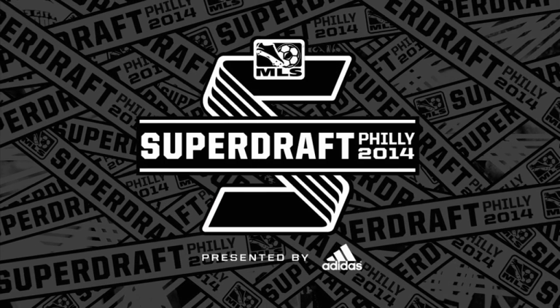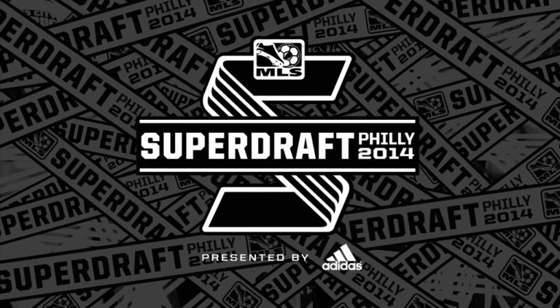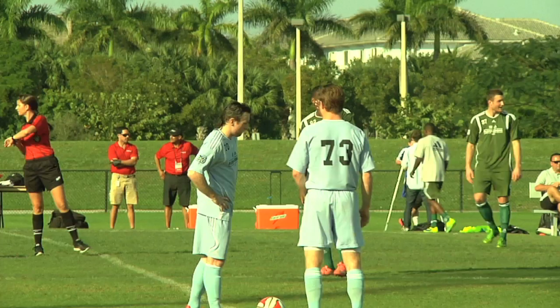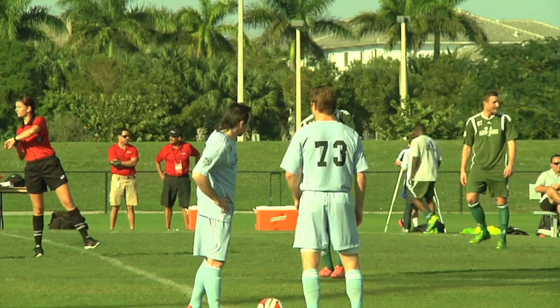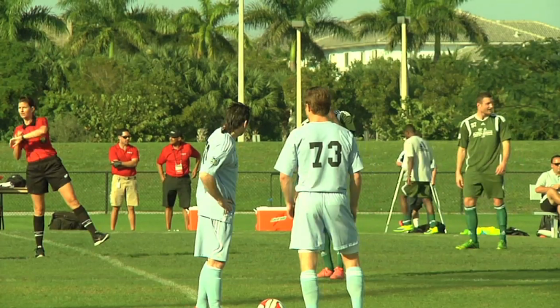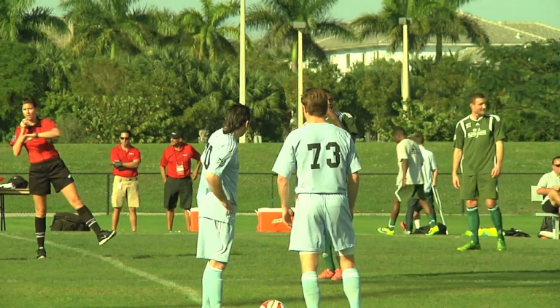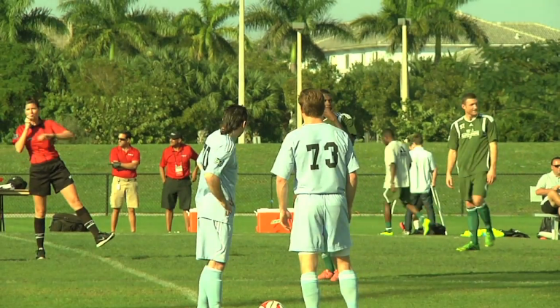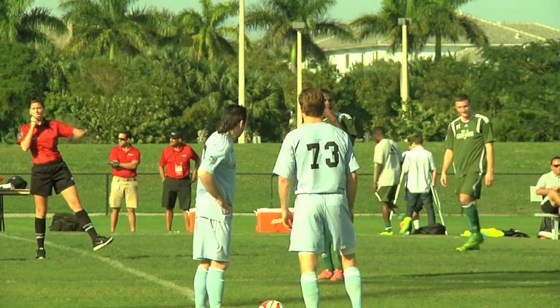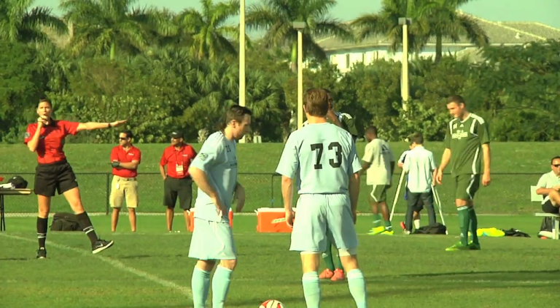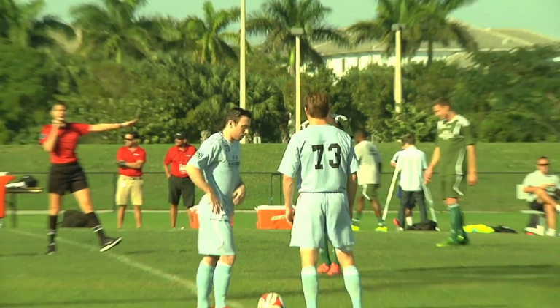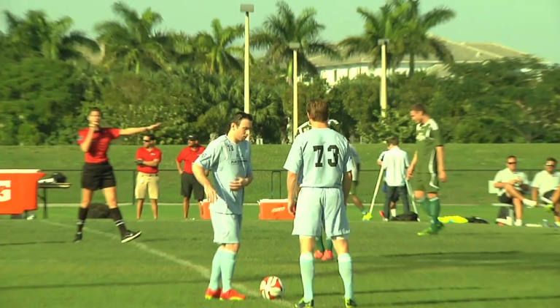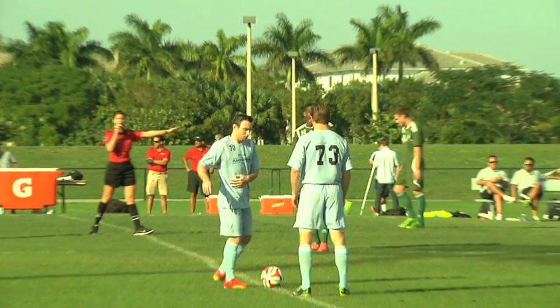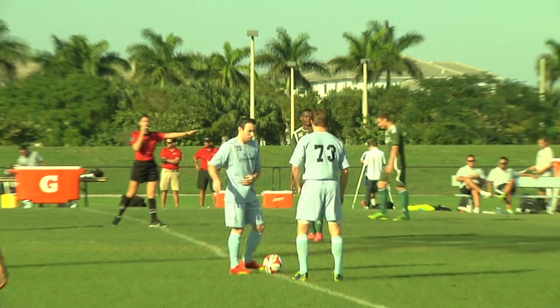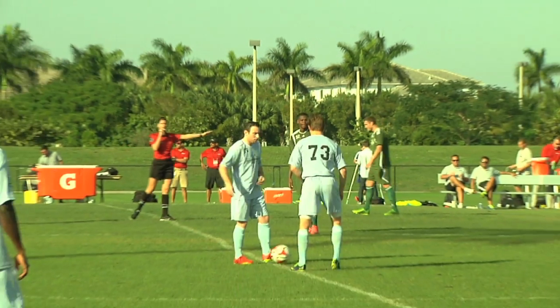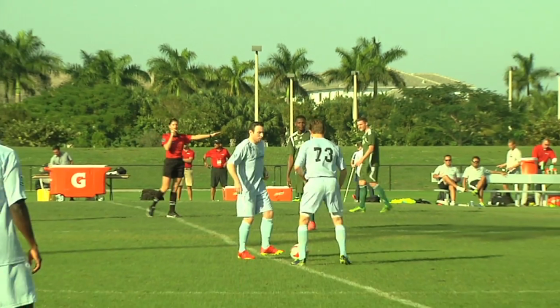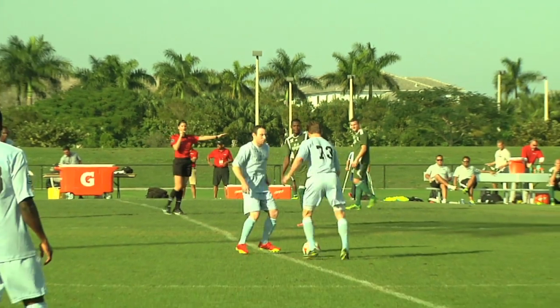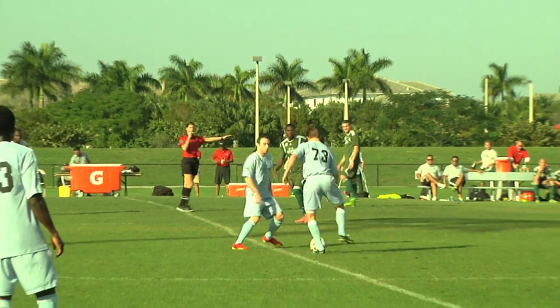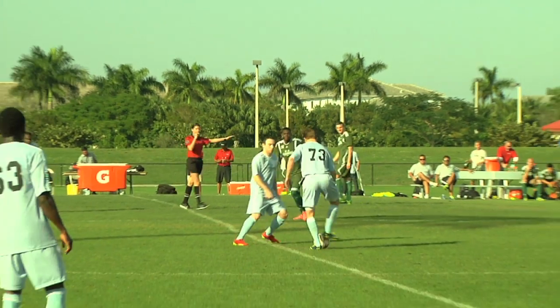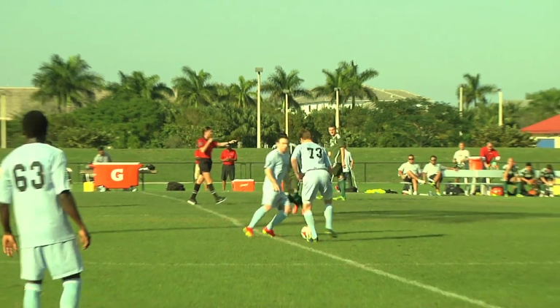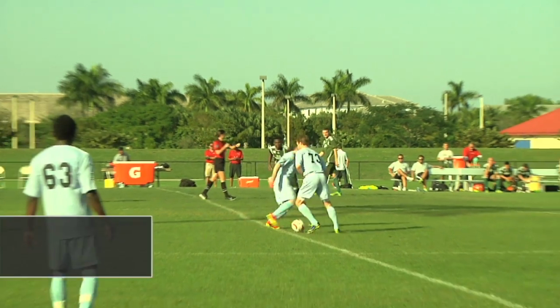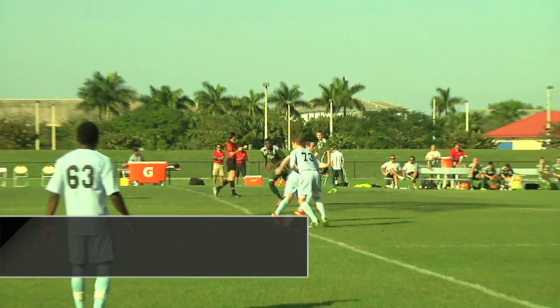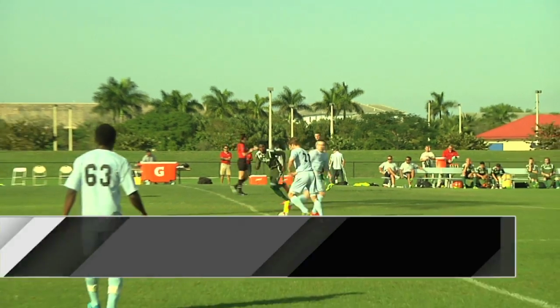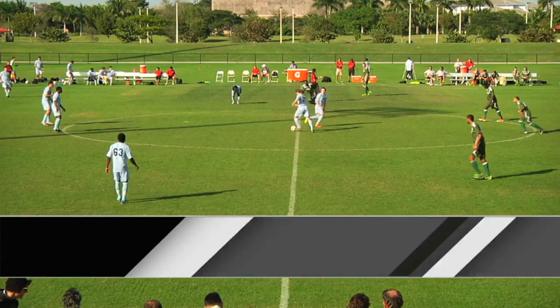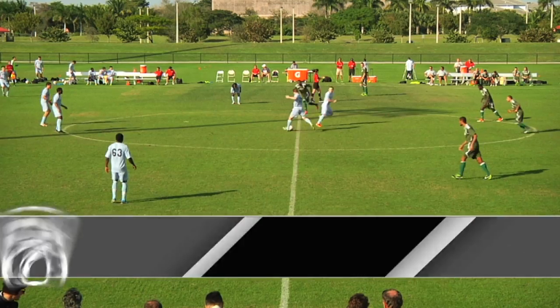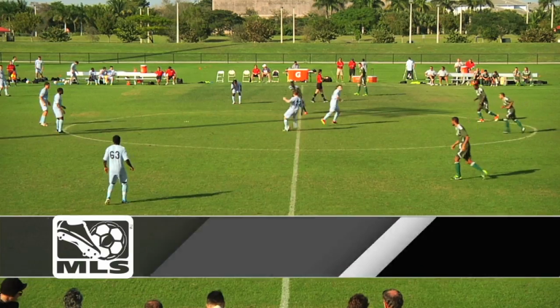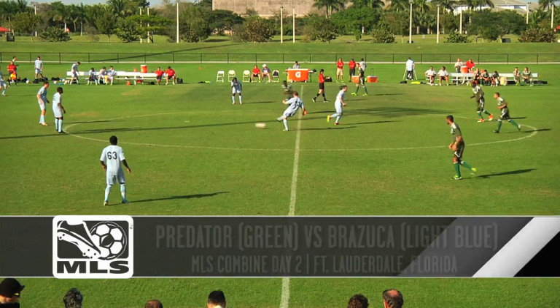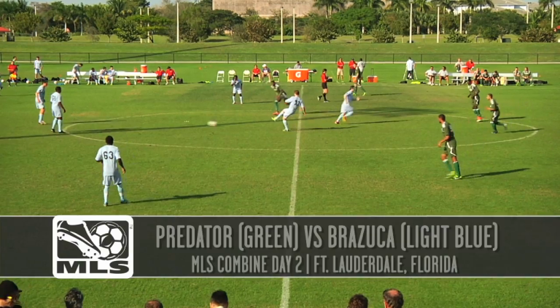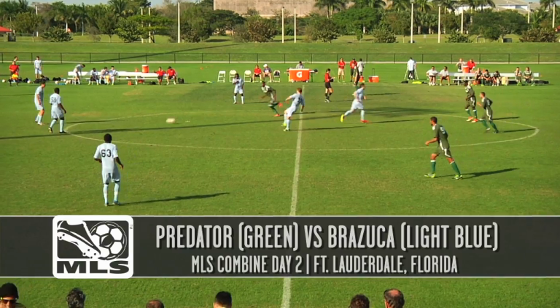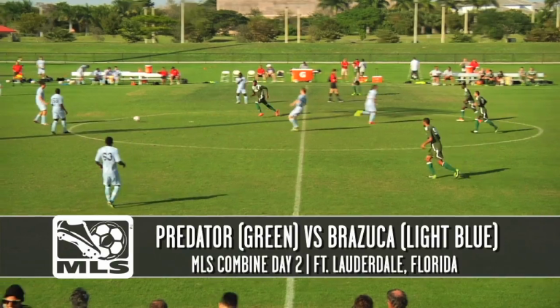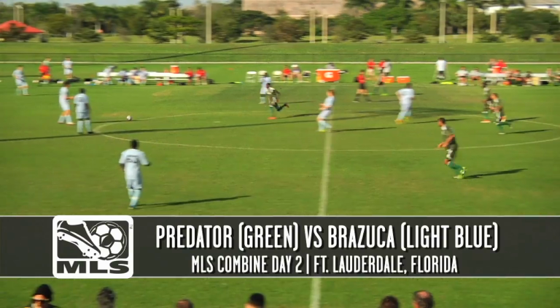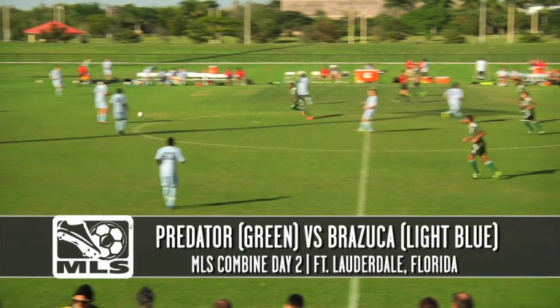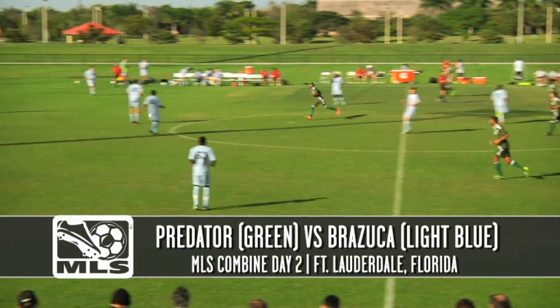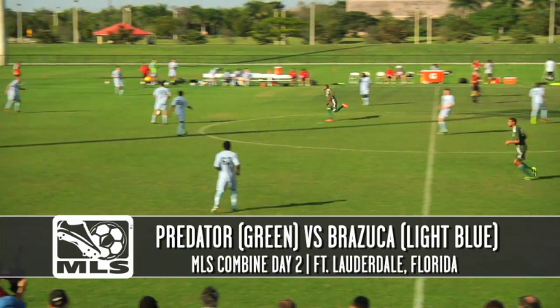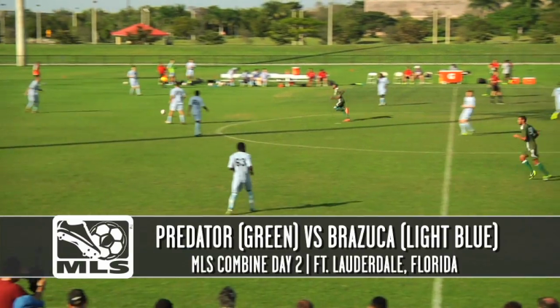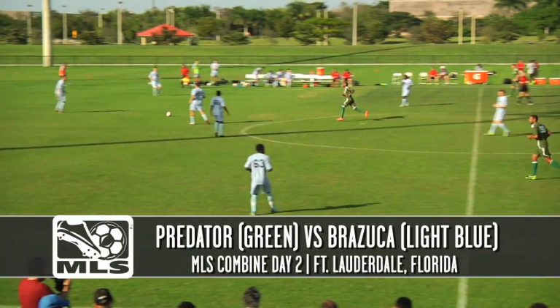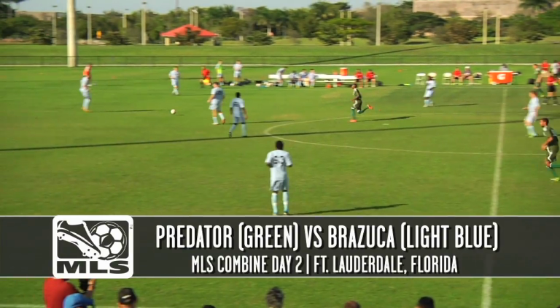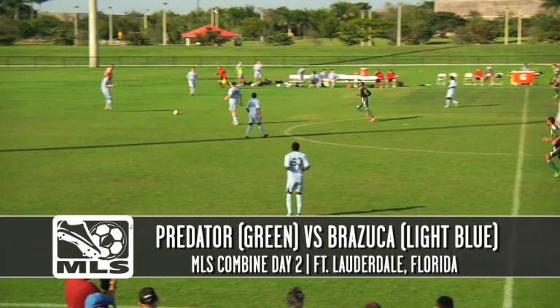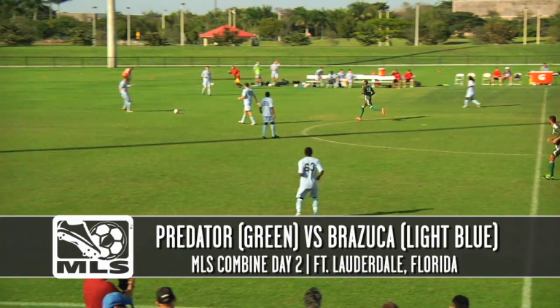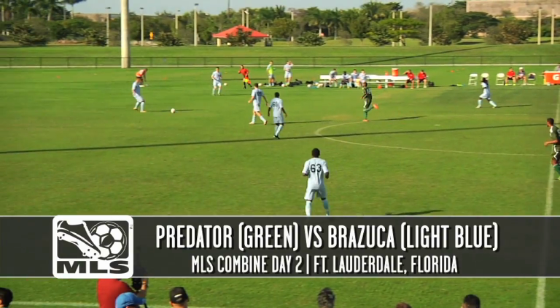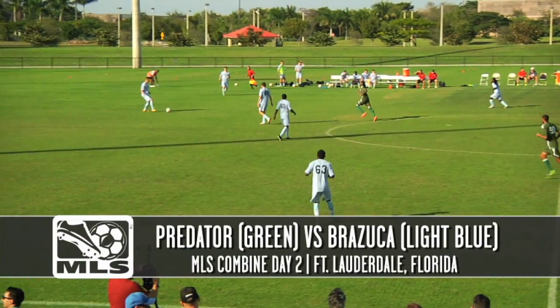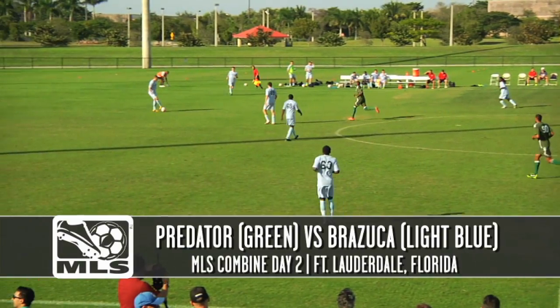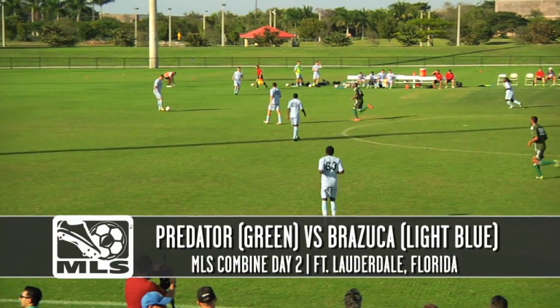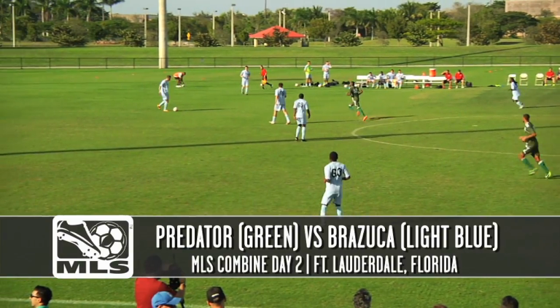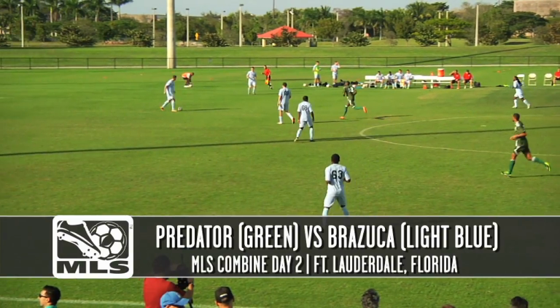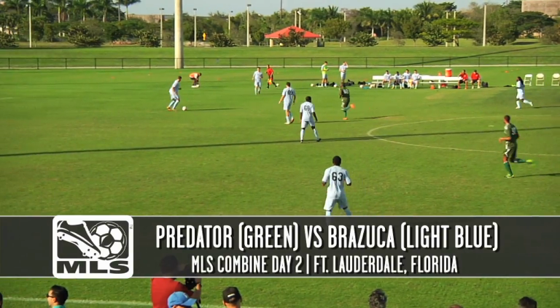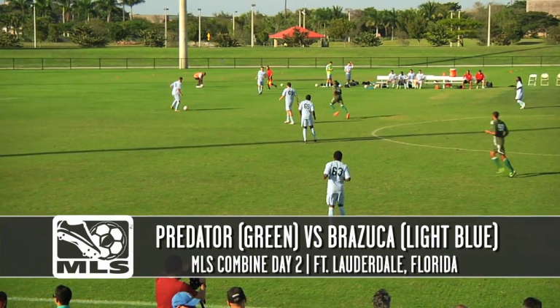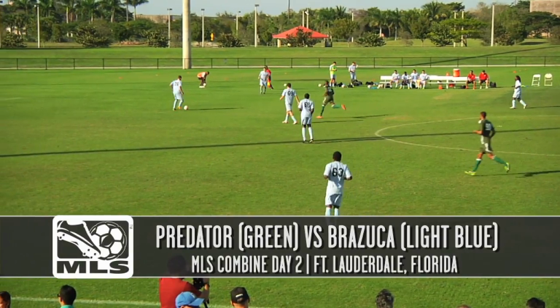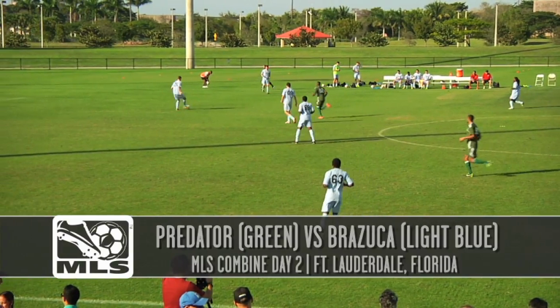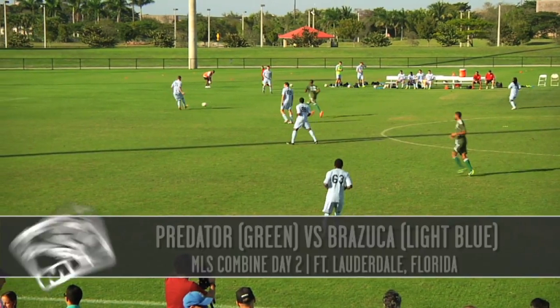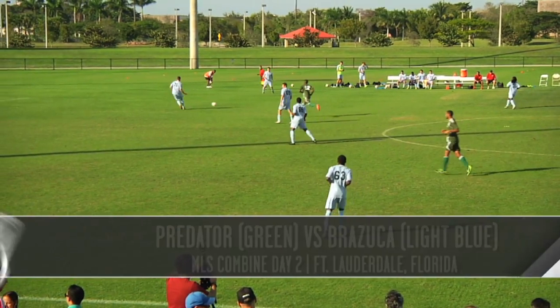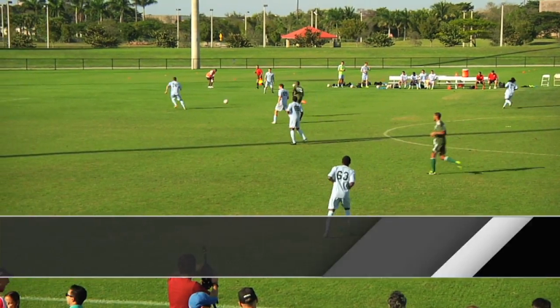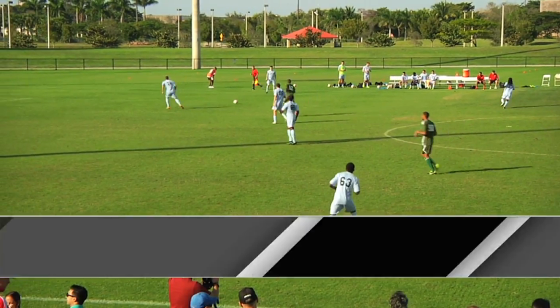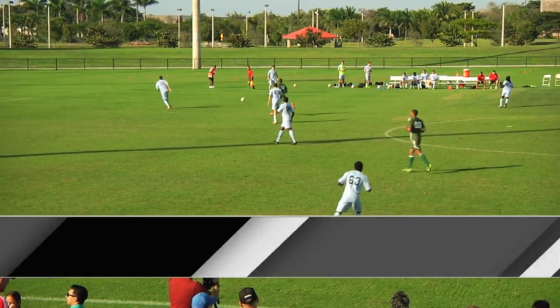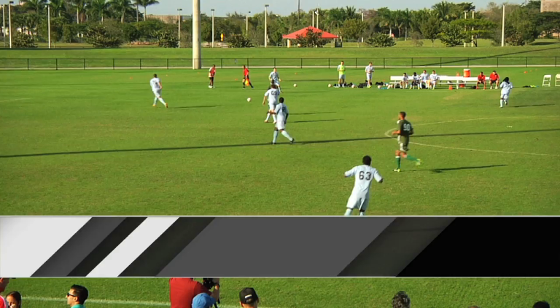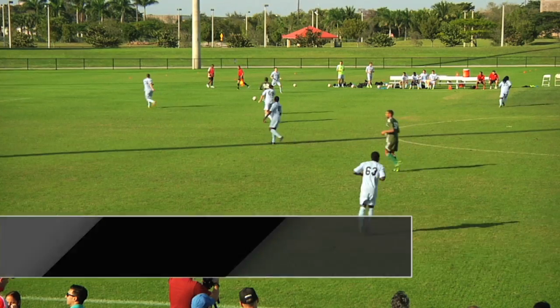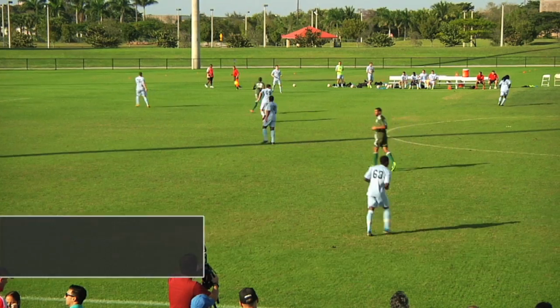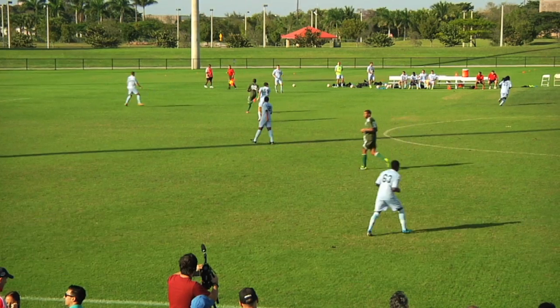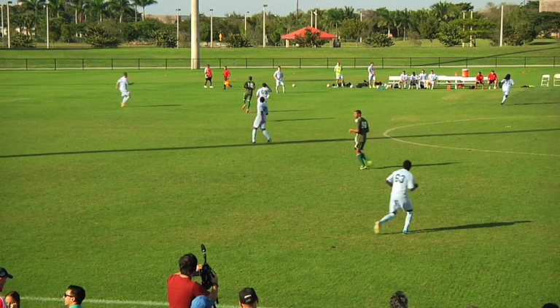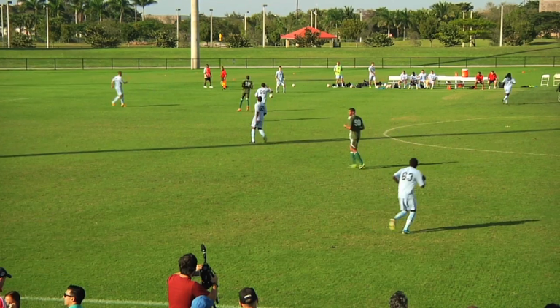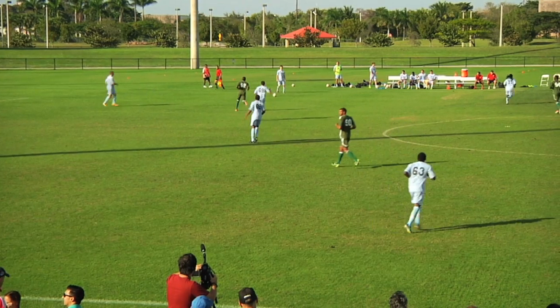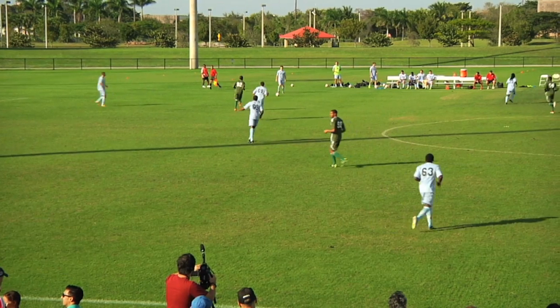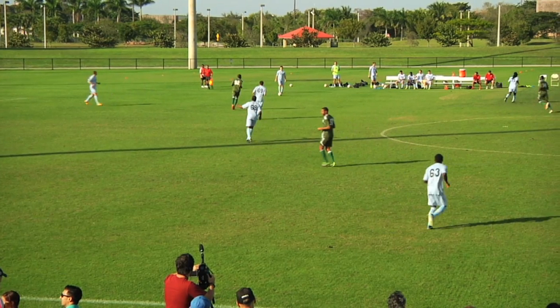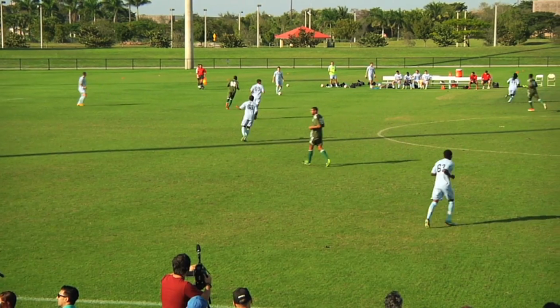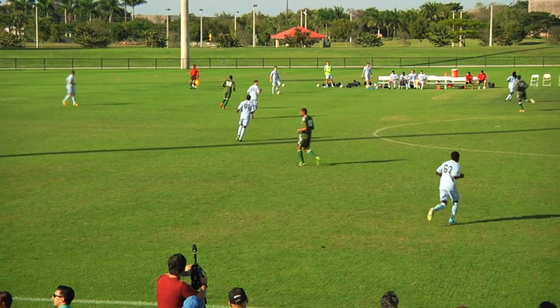In the second game of Day 2 of the 2014 Adidas MLS Combine, Team Predator in green took on Bazooka in white.